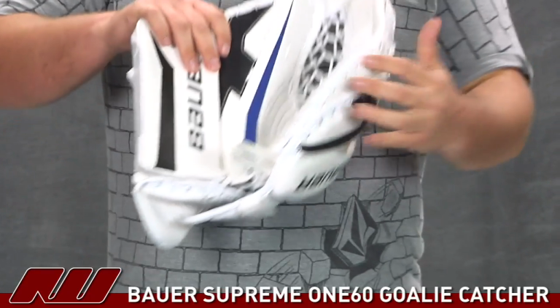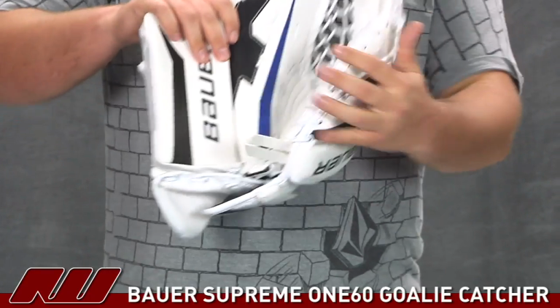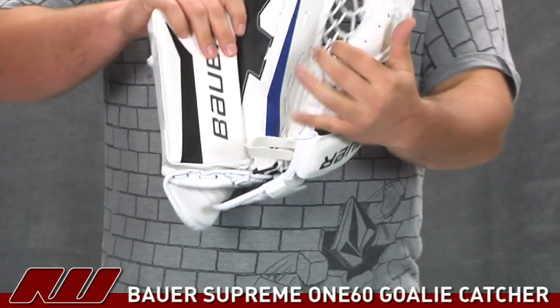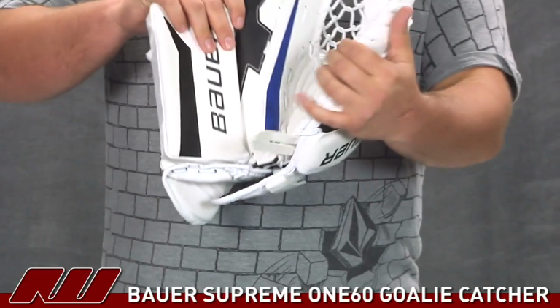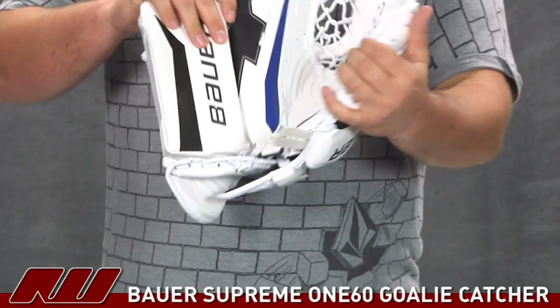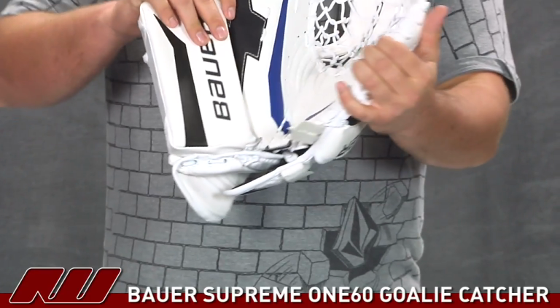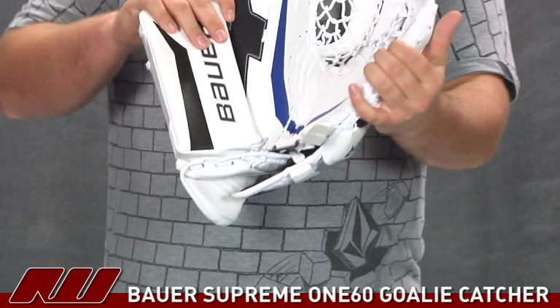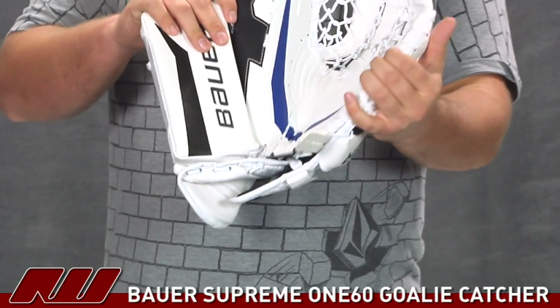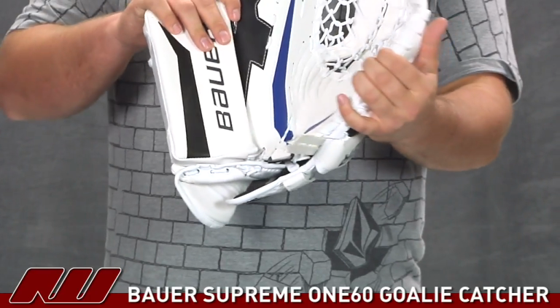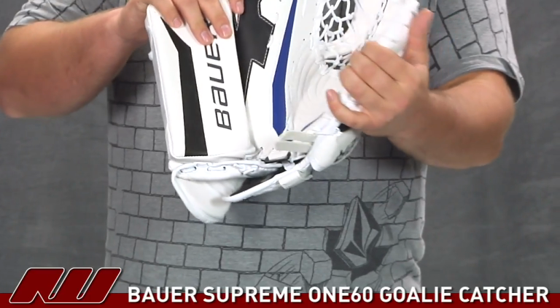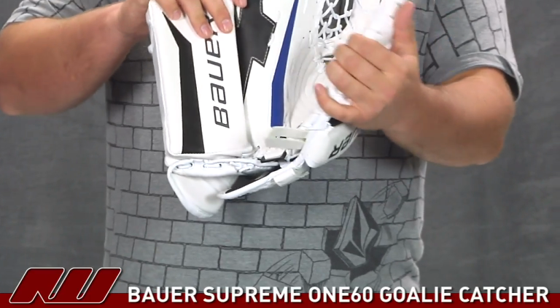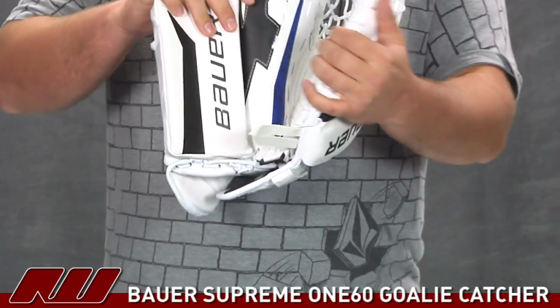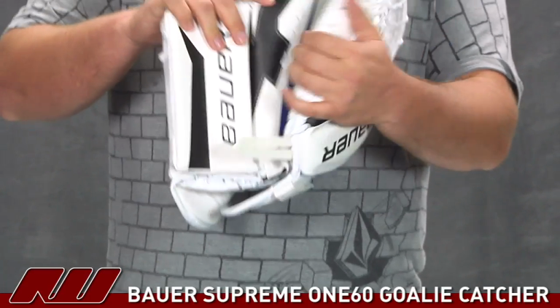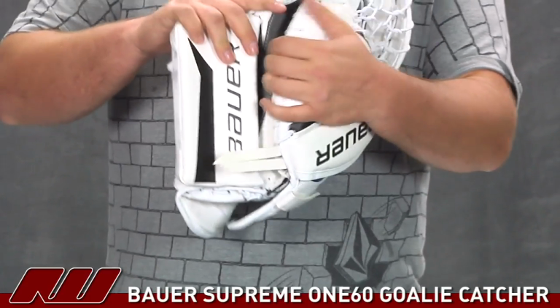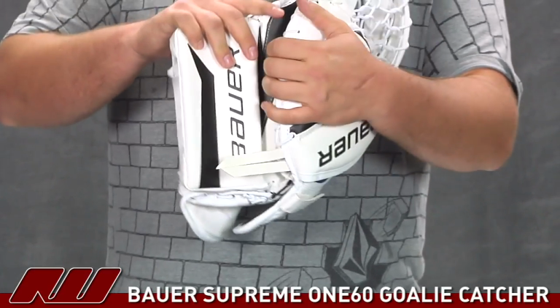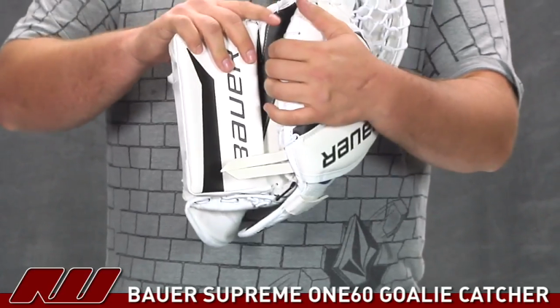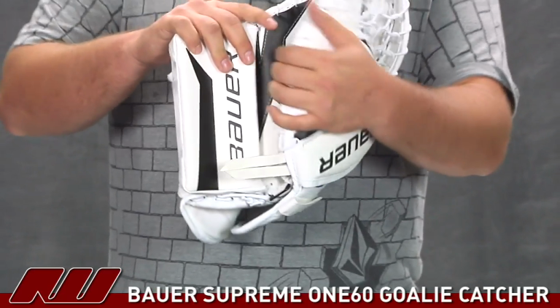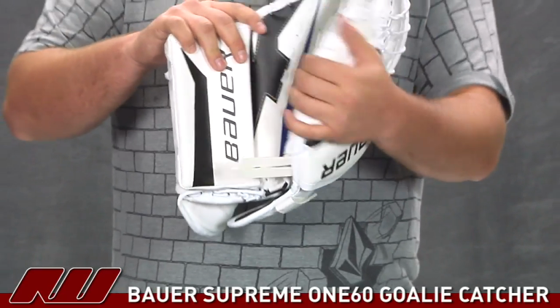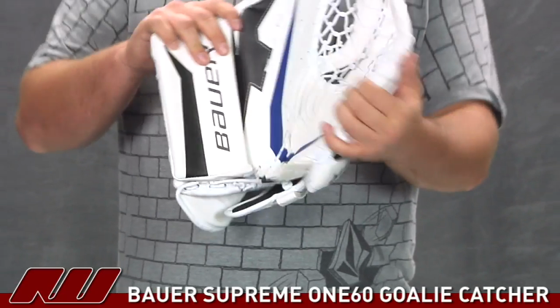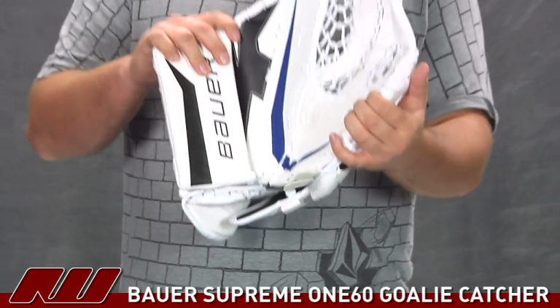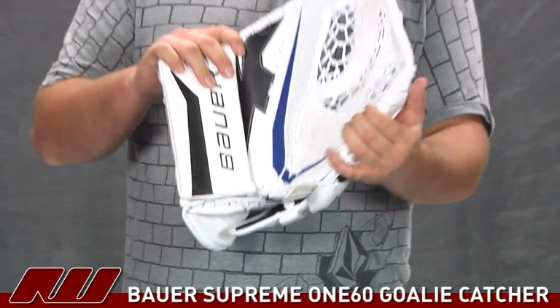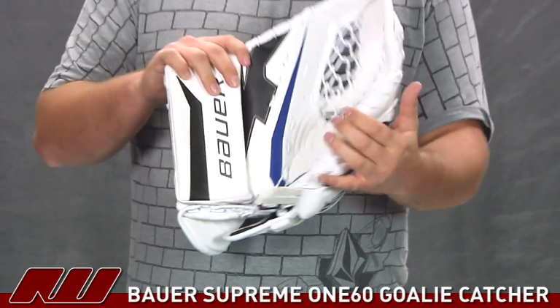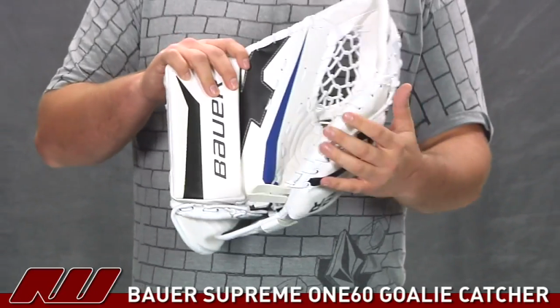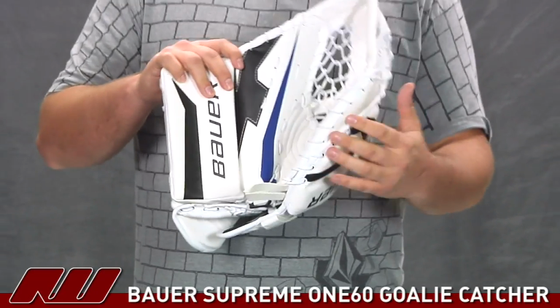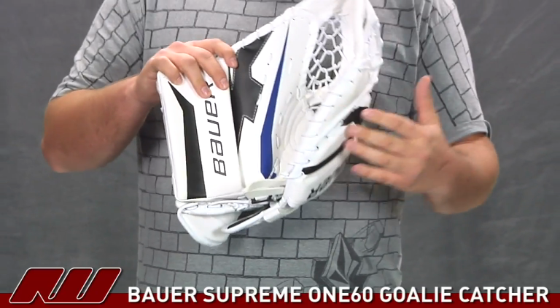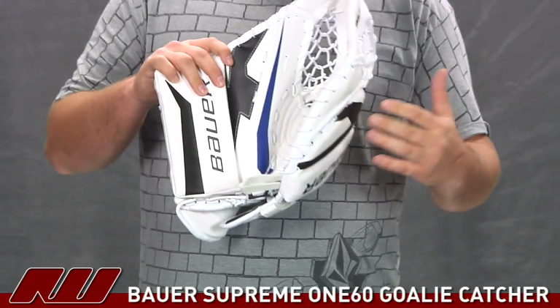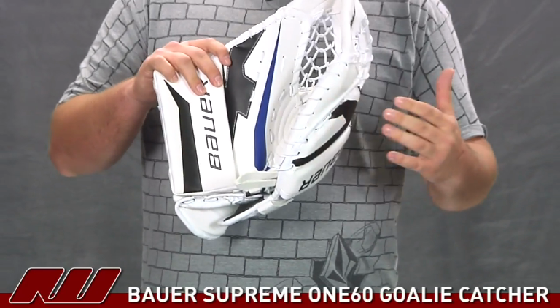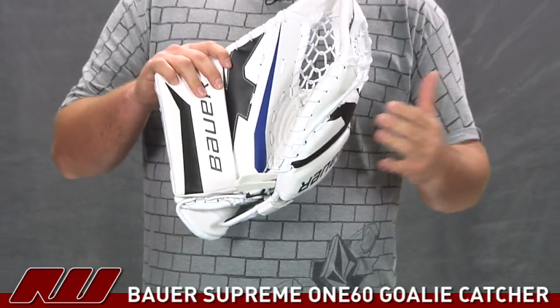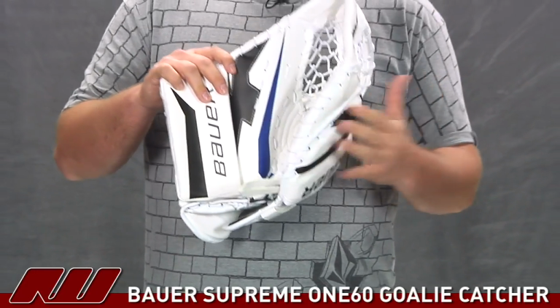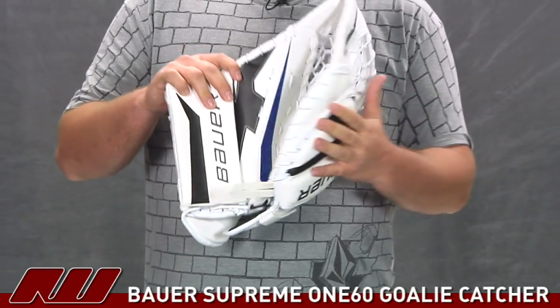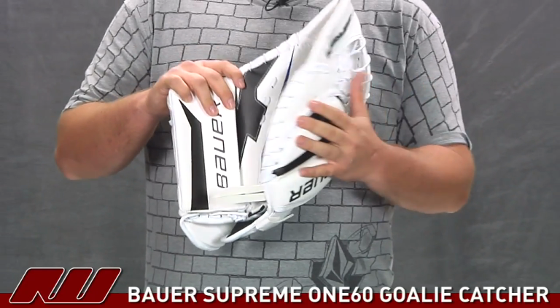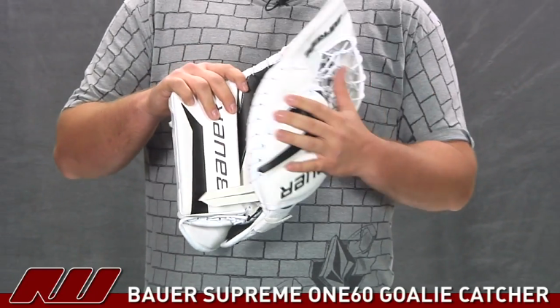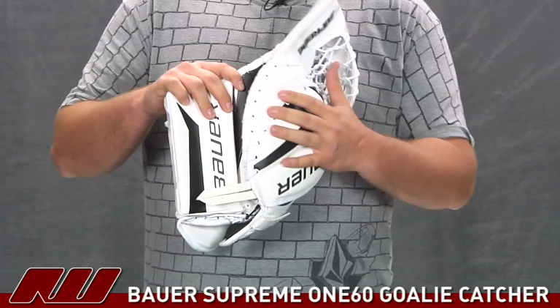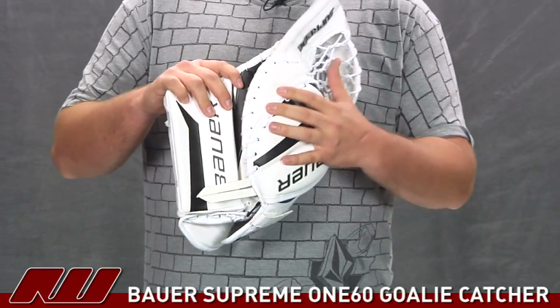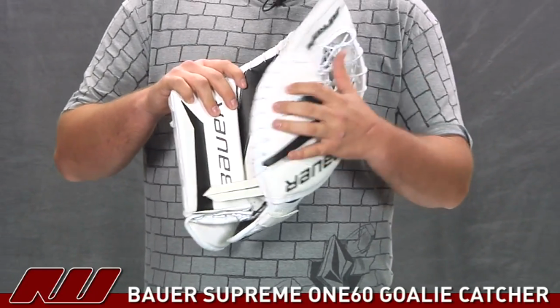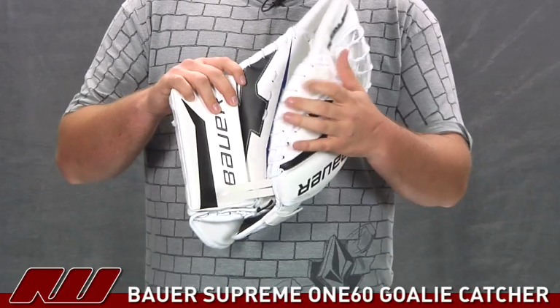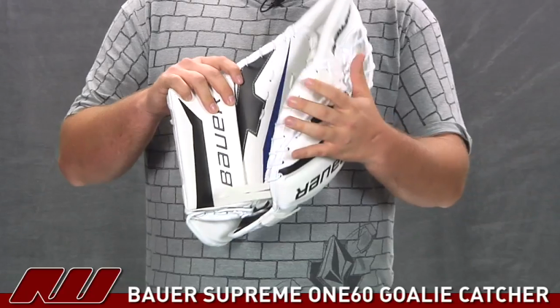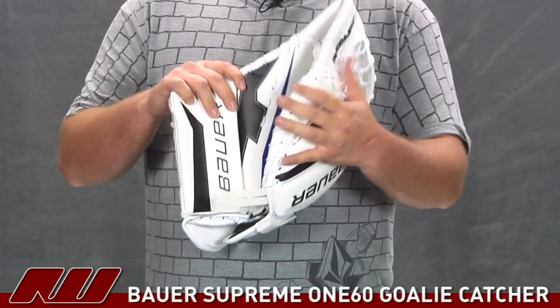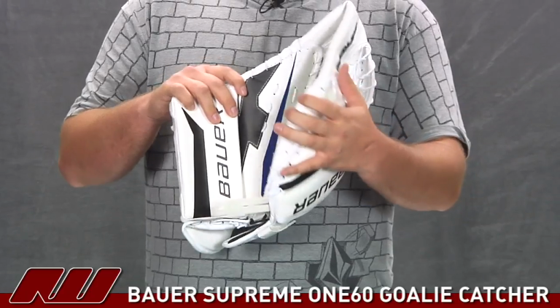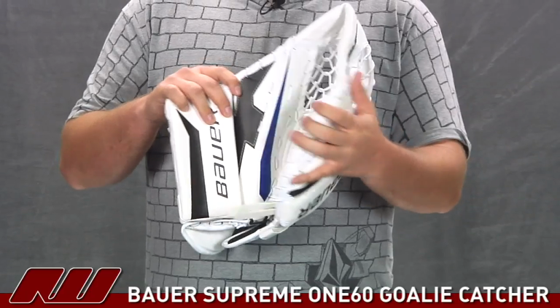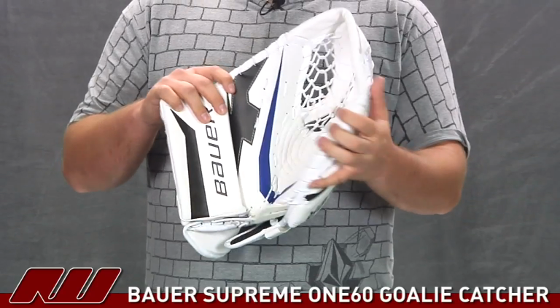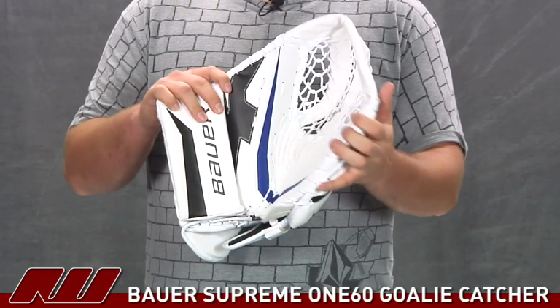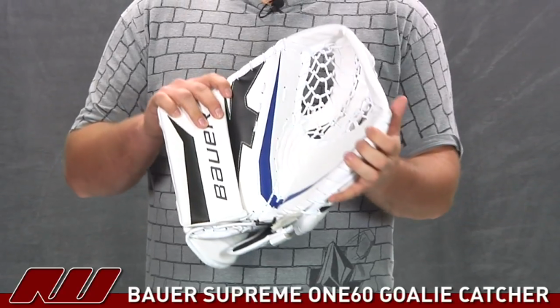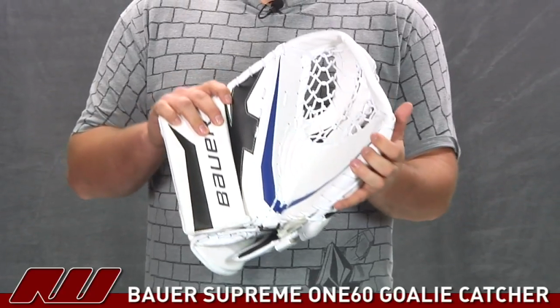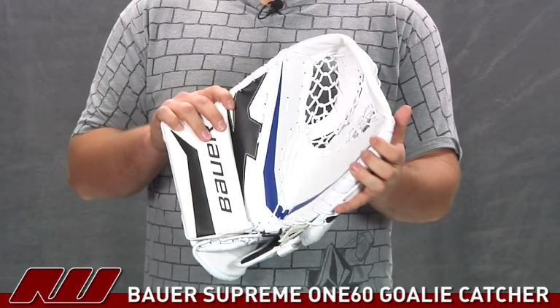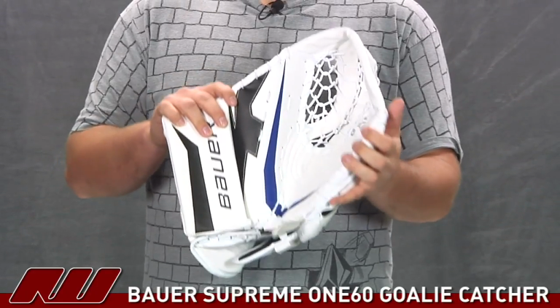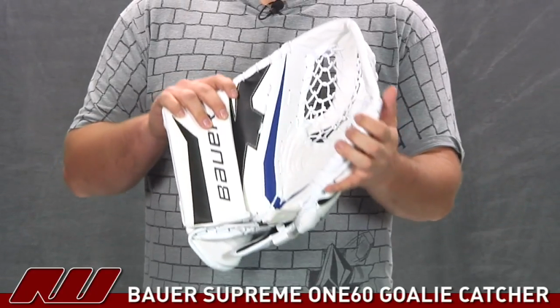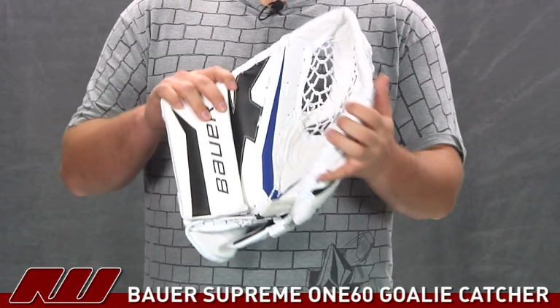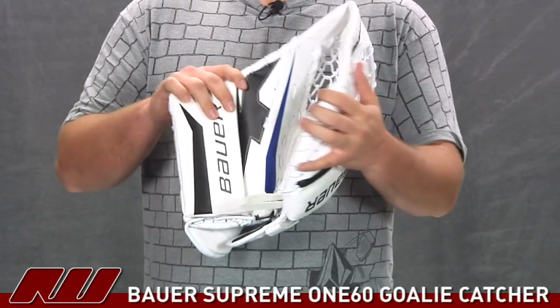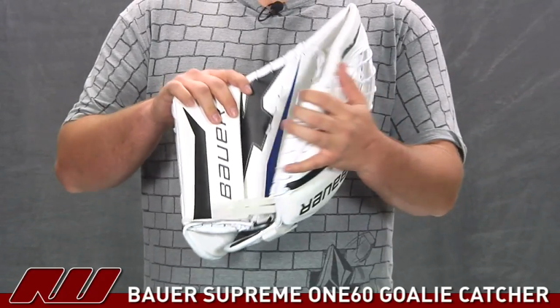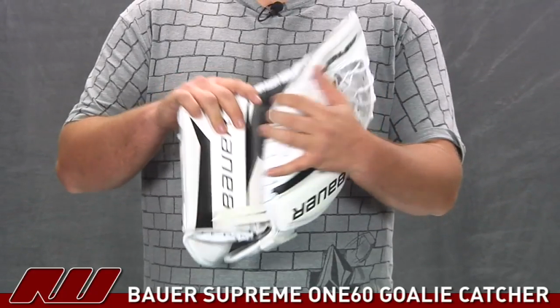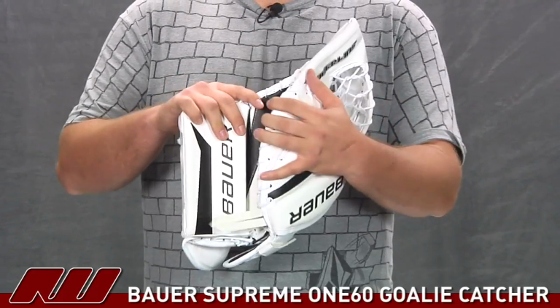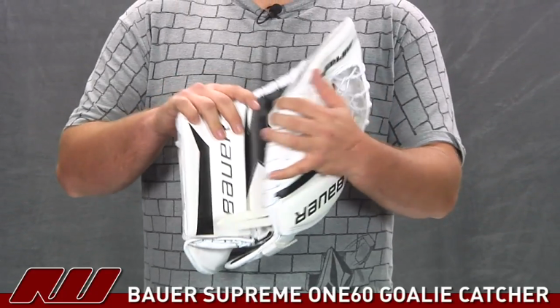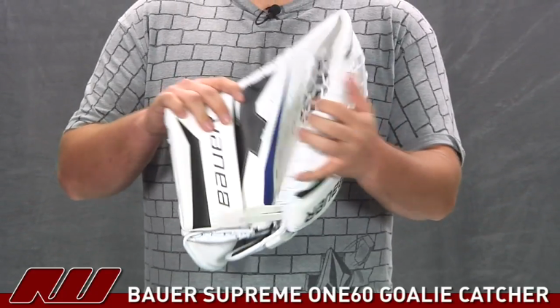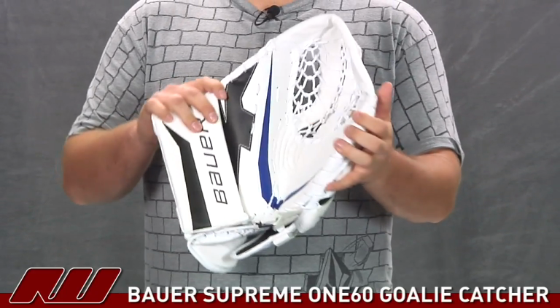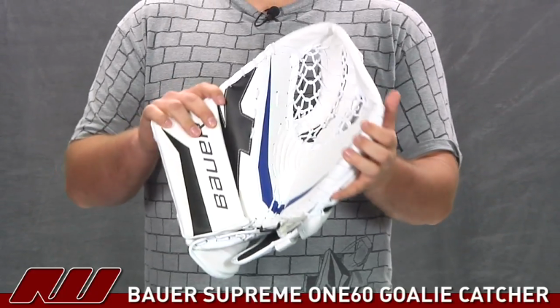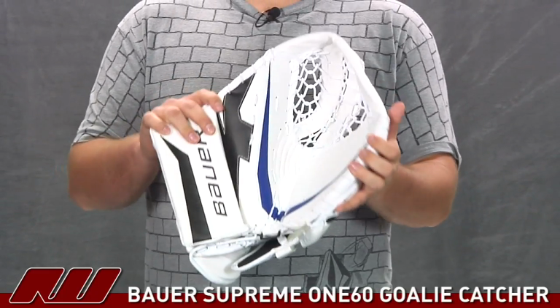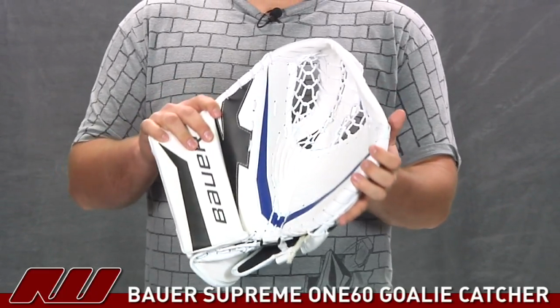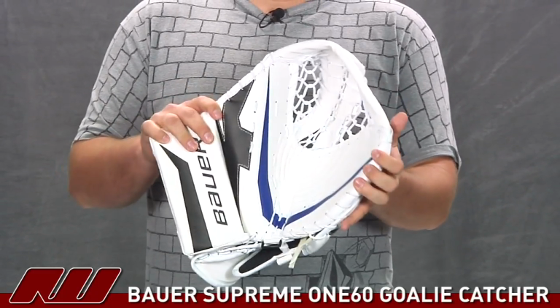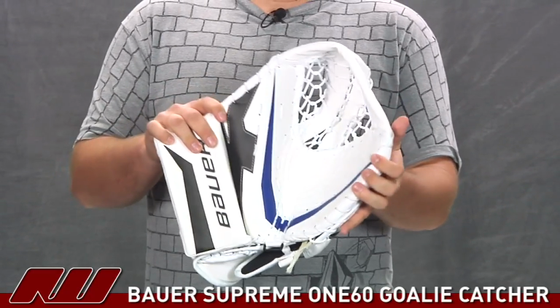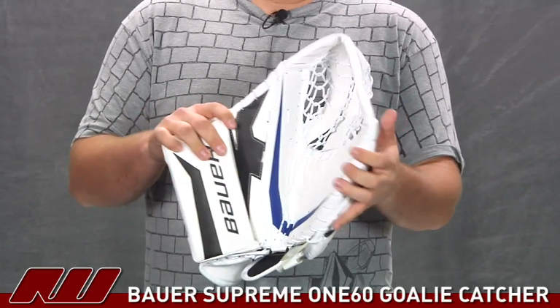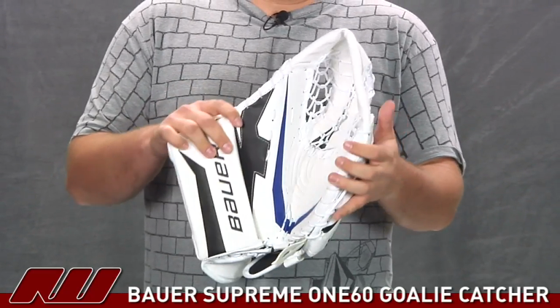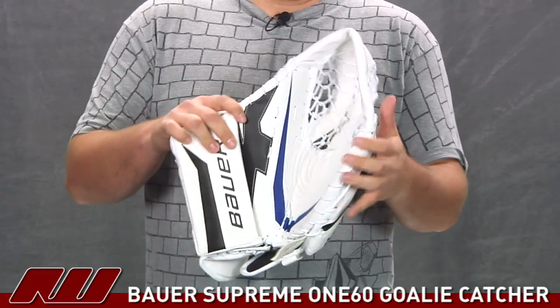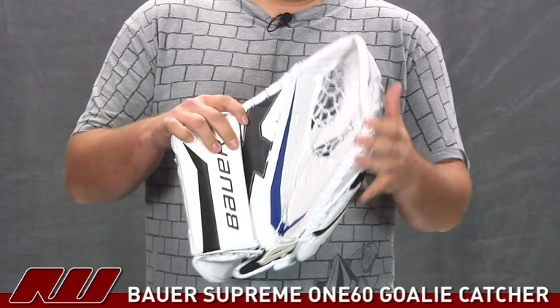This is going to have a dual brake zone as well as a hinge brake to give you really good control when you are opening and closing the catcher.